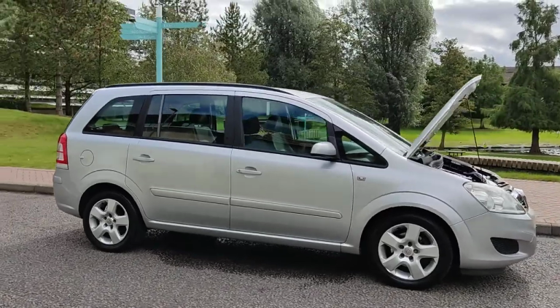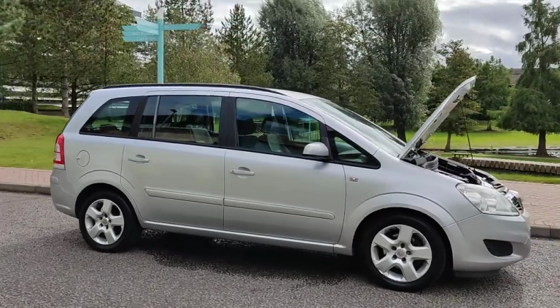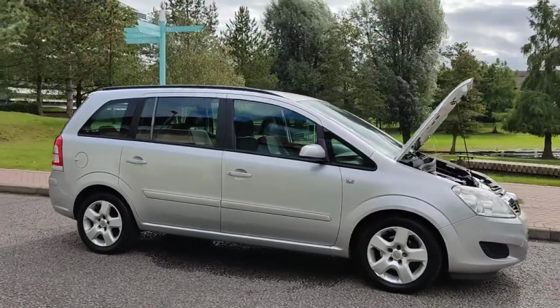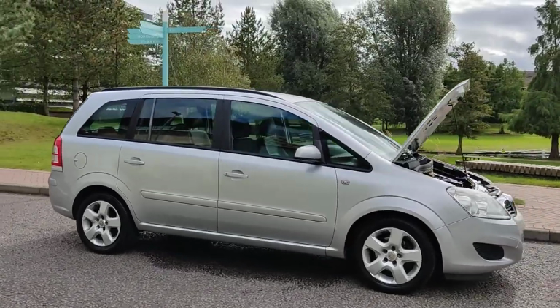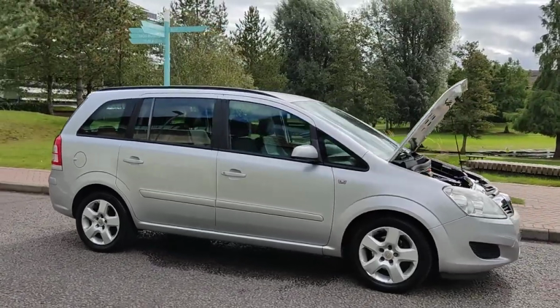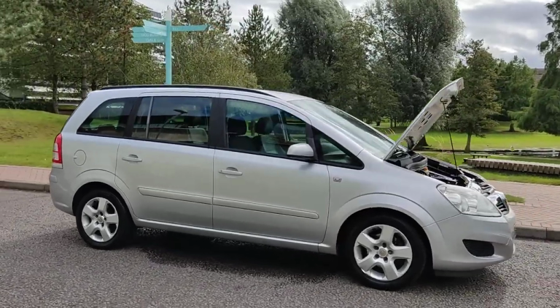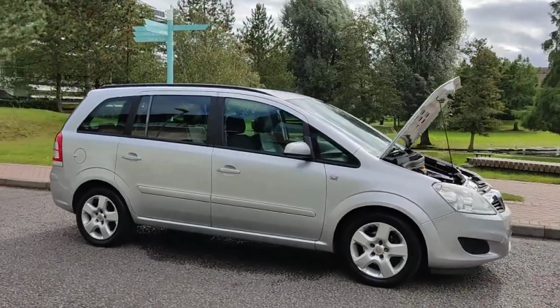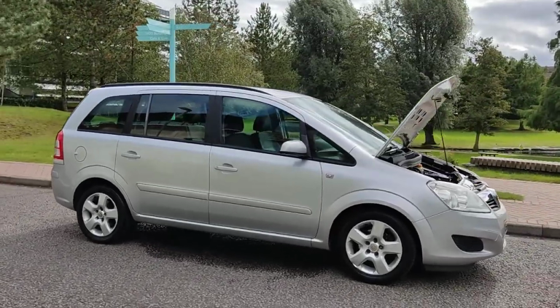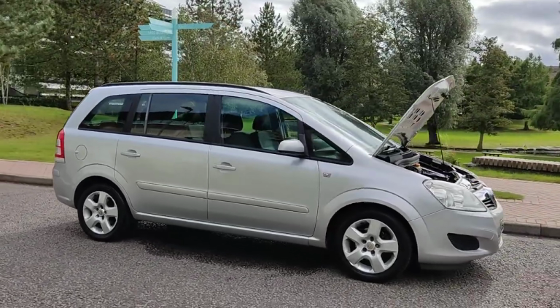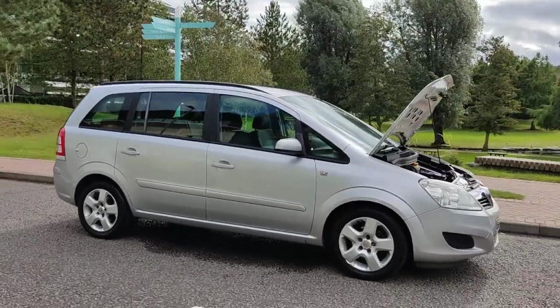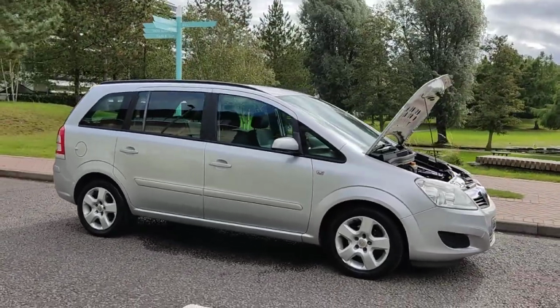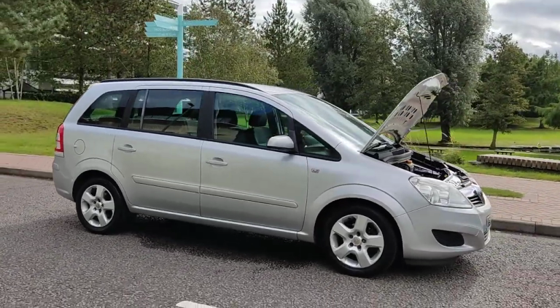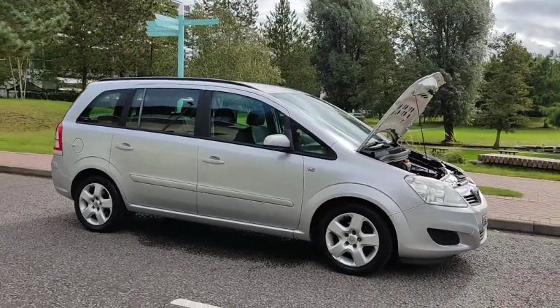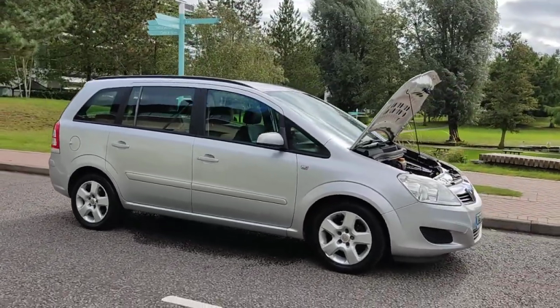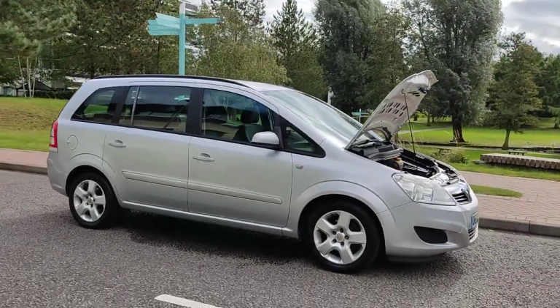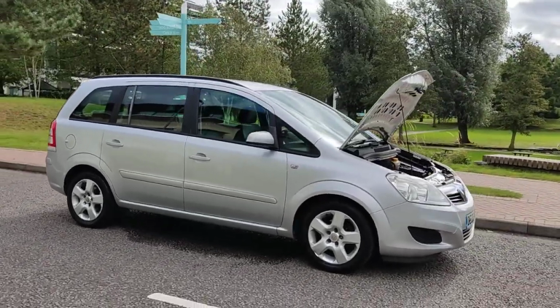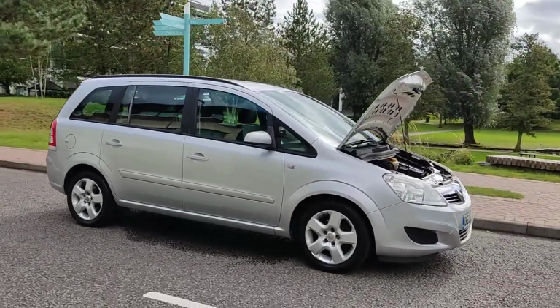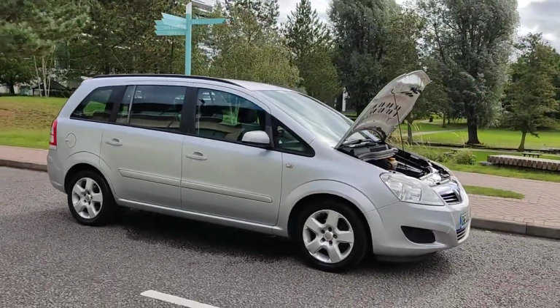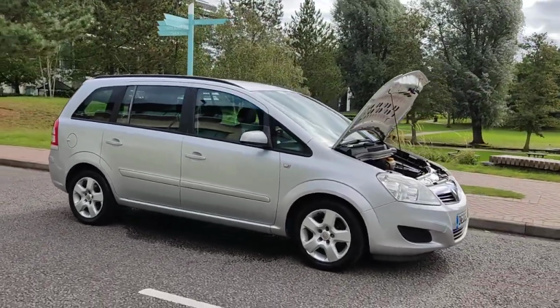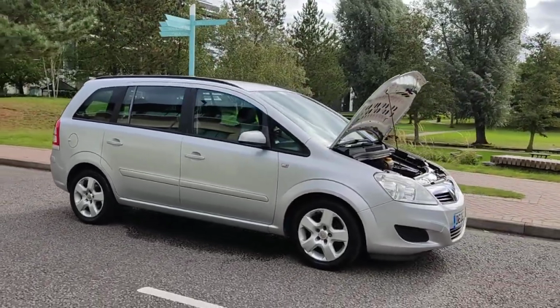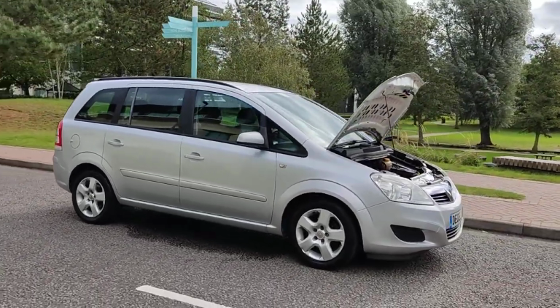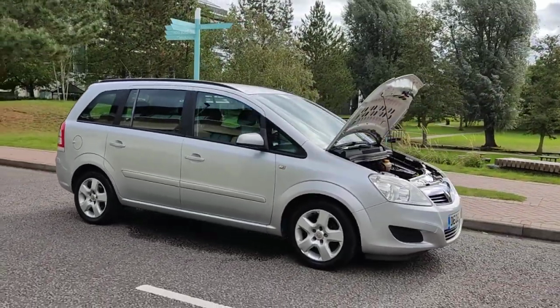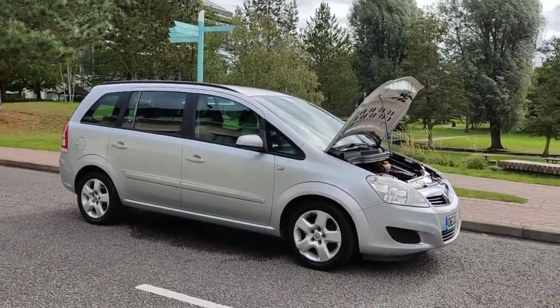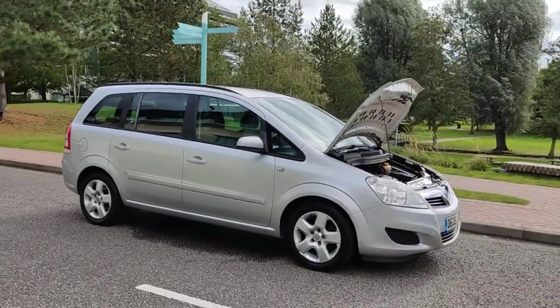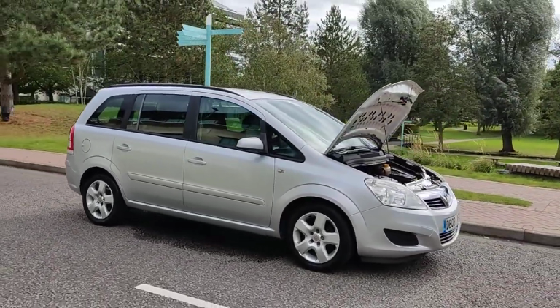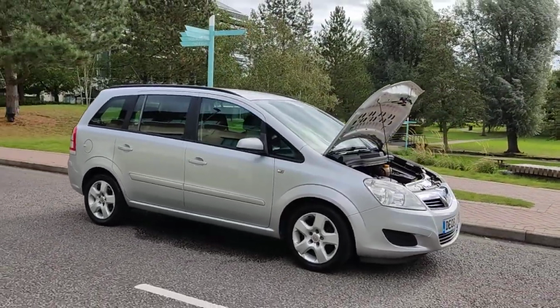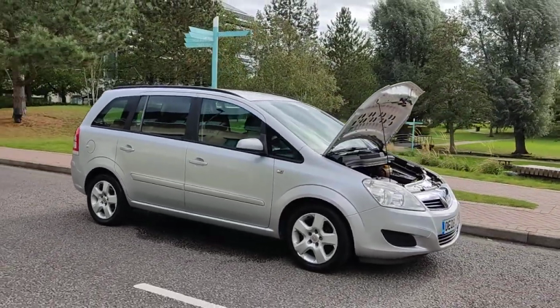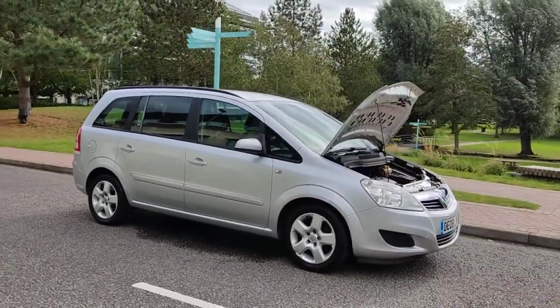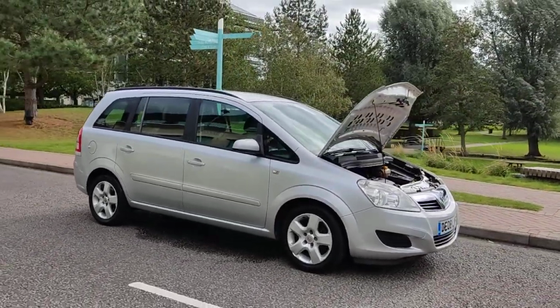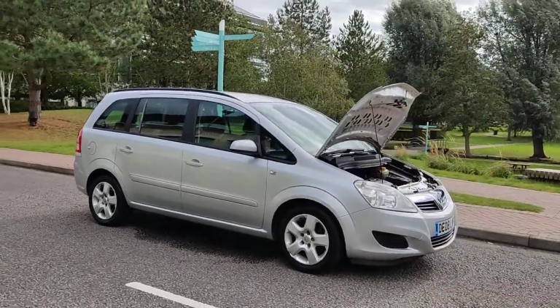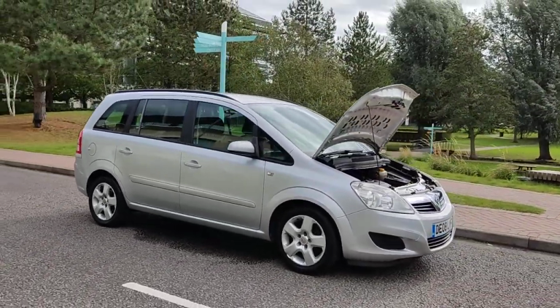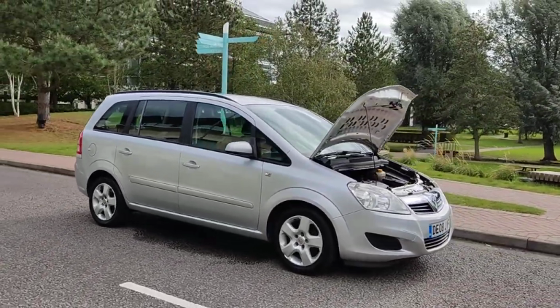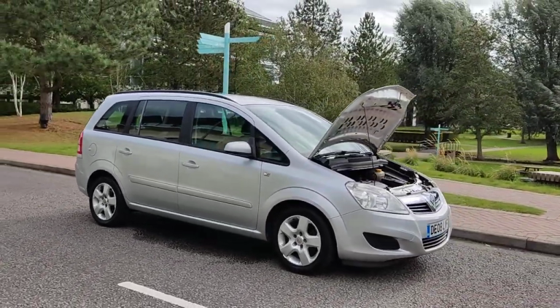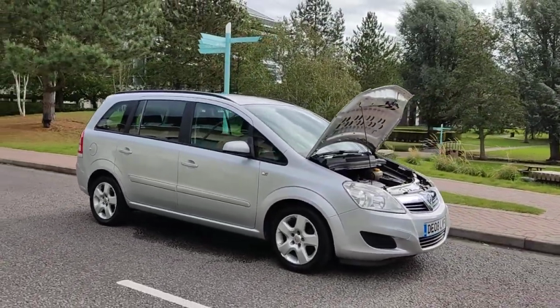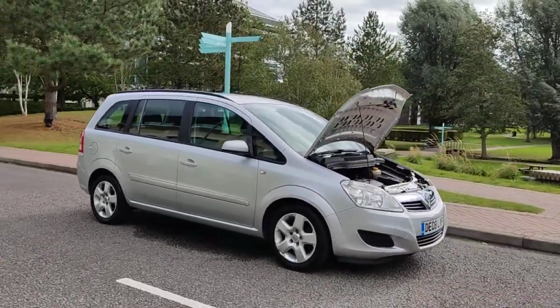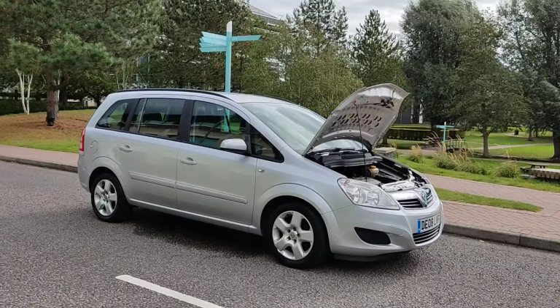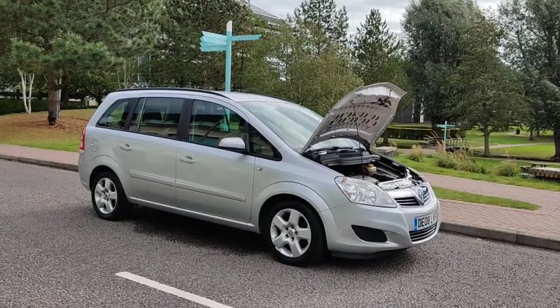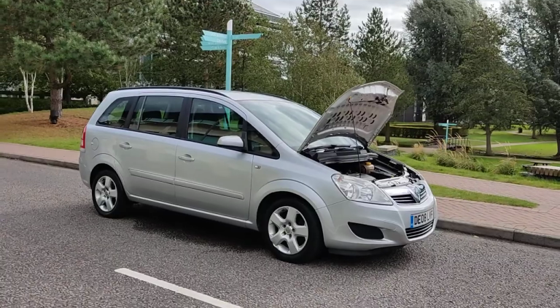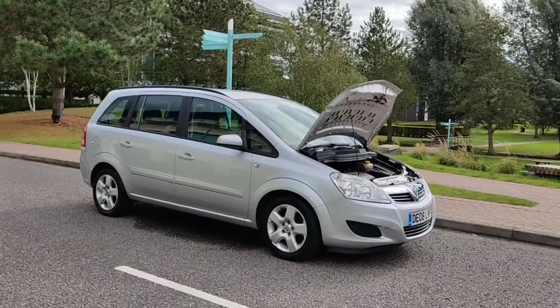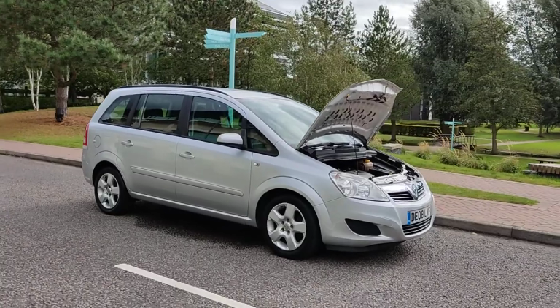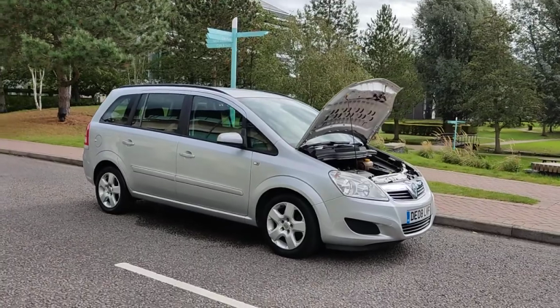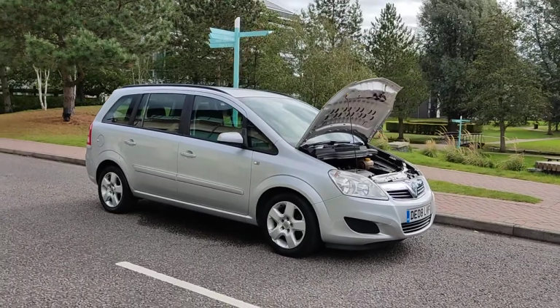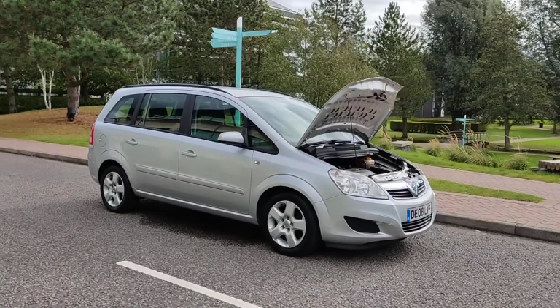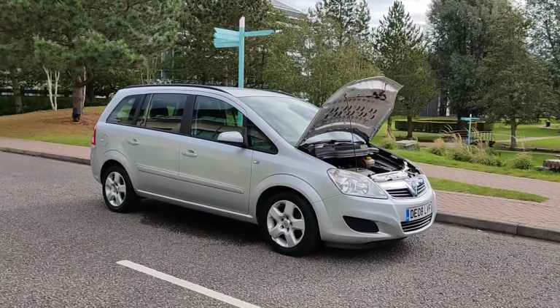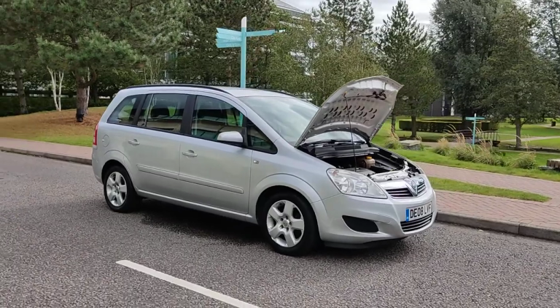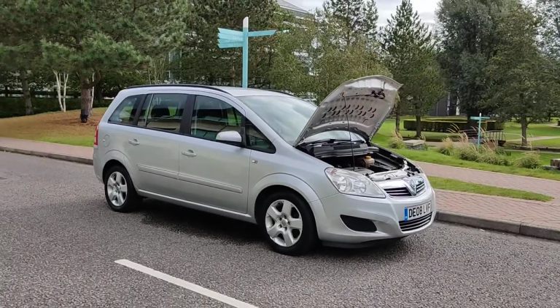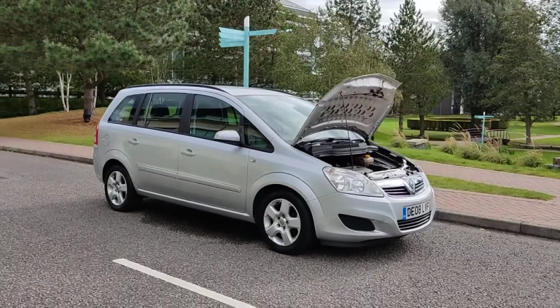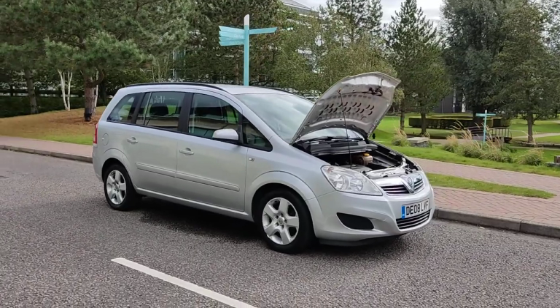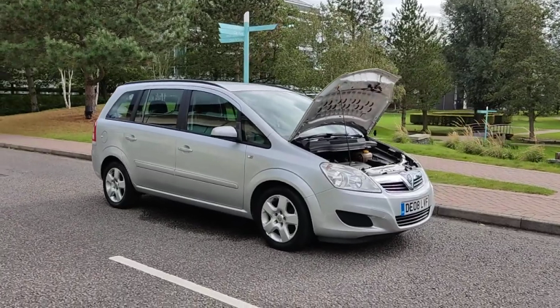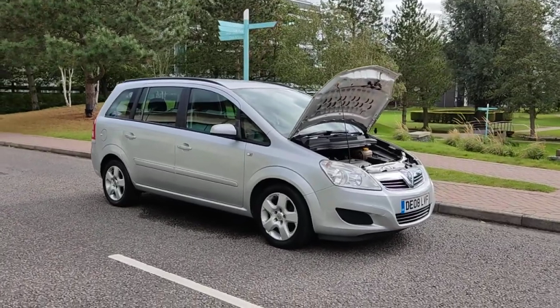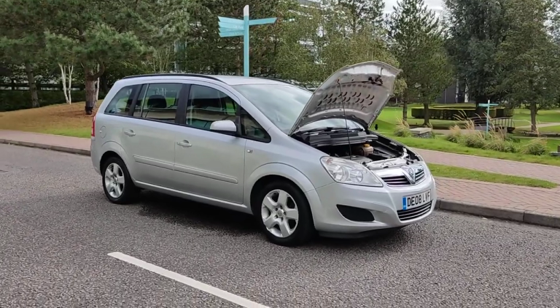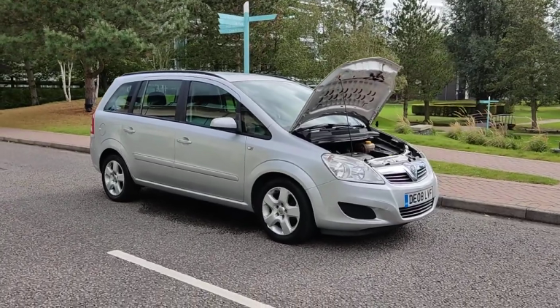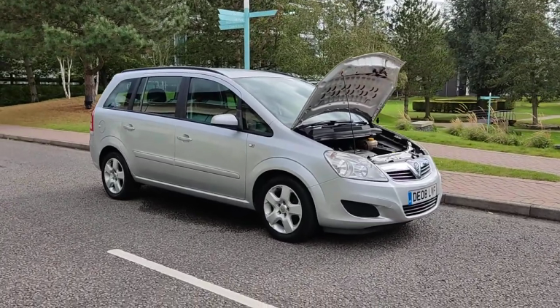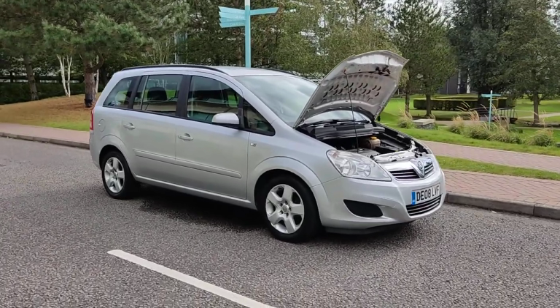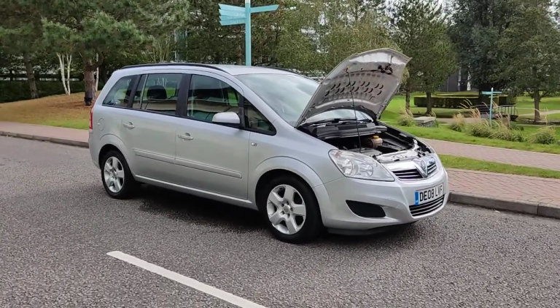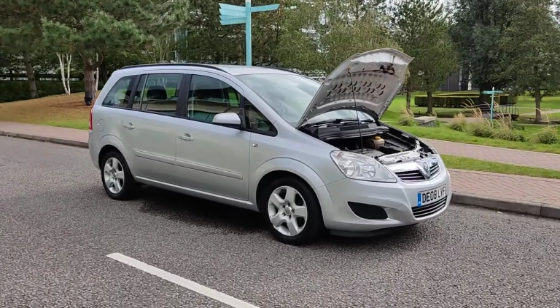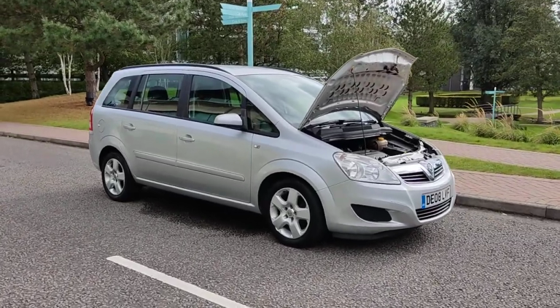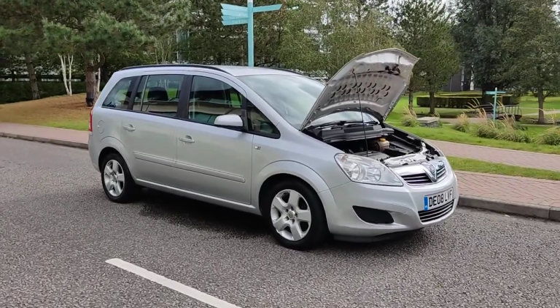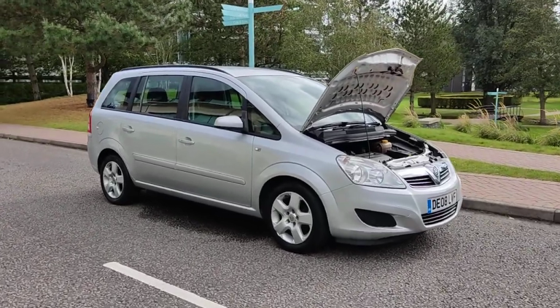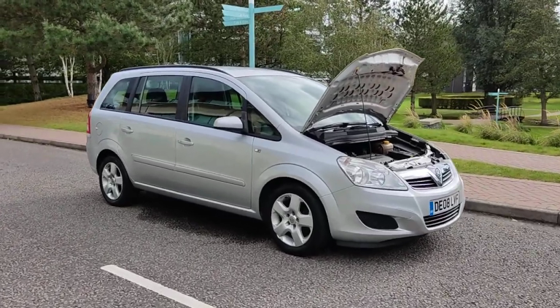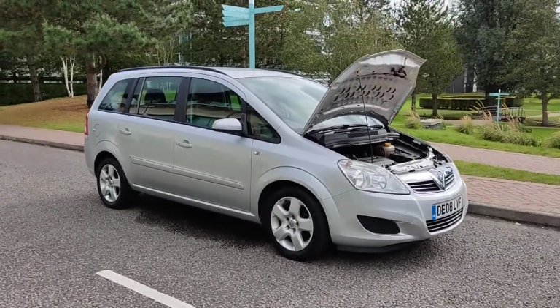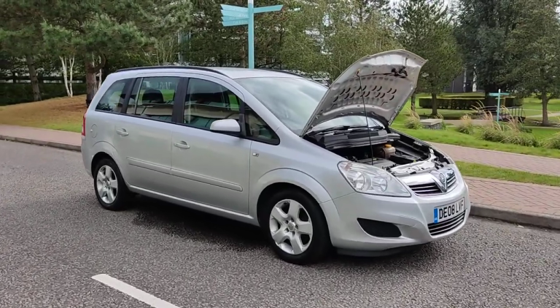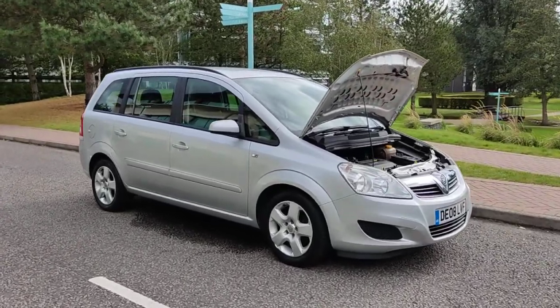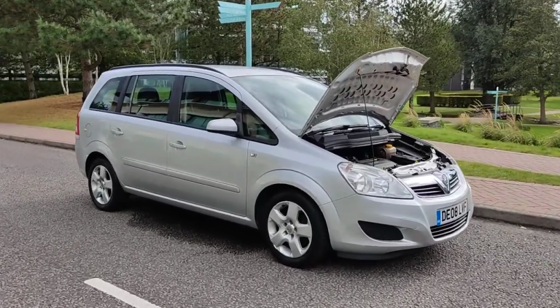Beautiful running vehicle. Let me show you some interiors now.